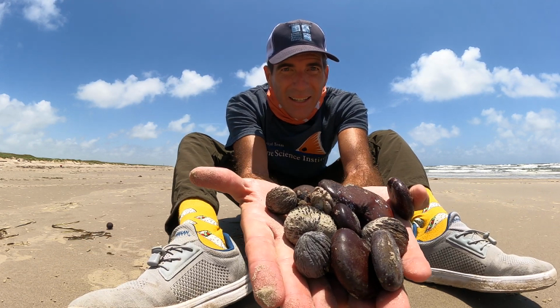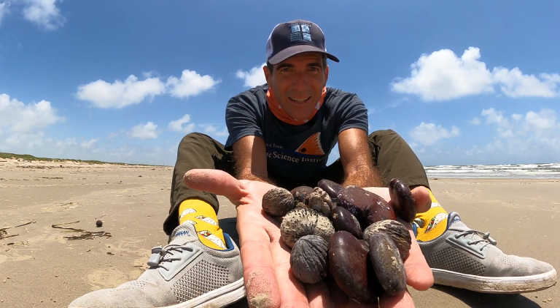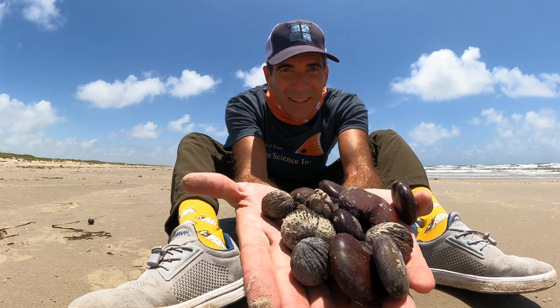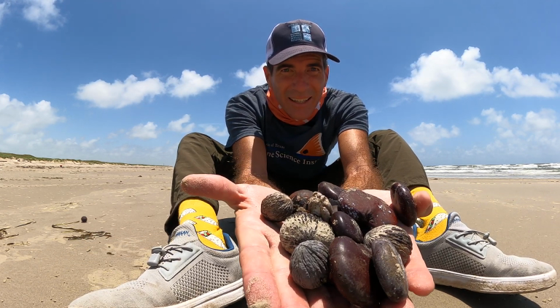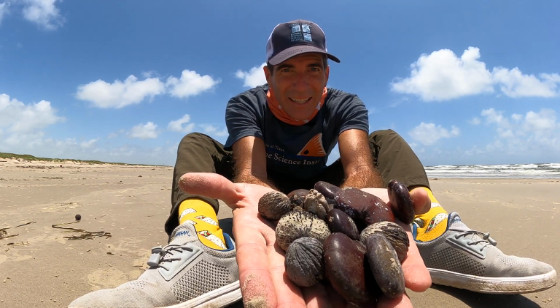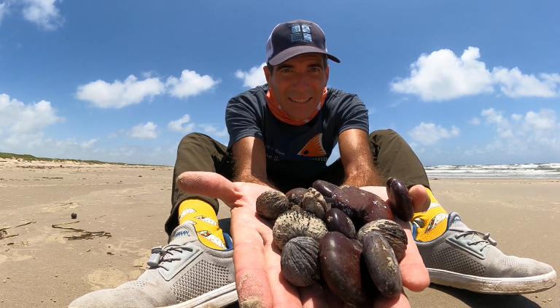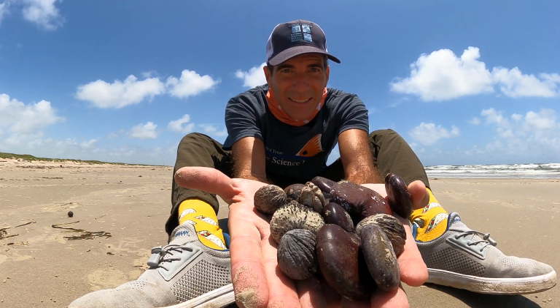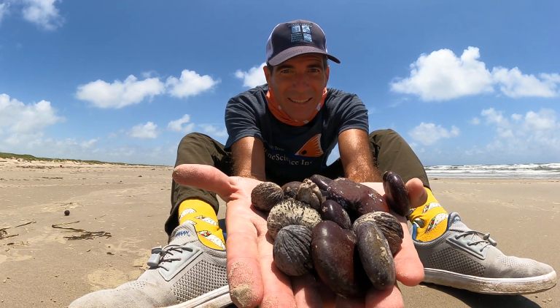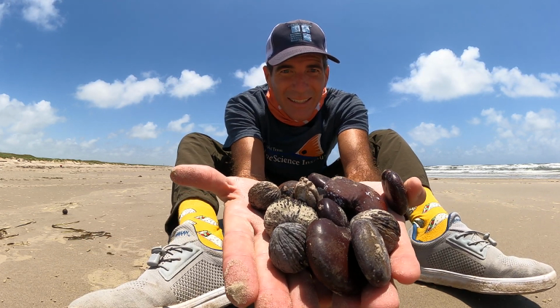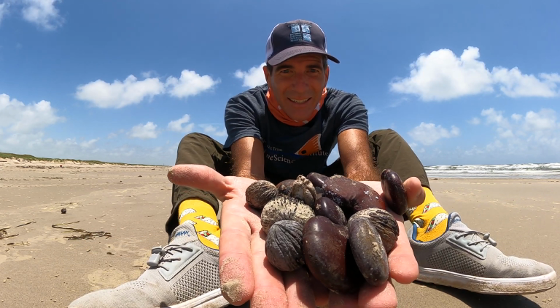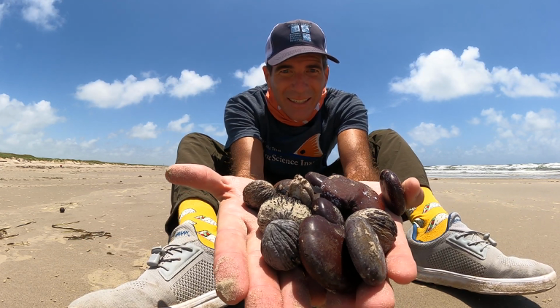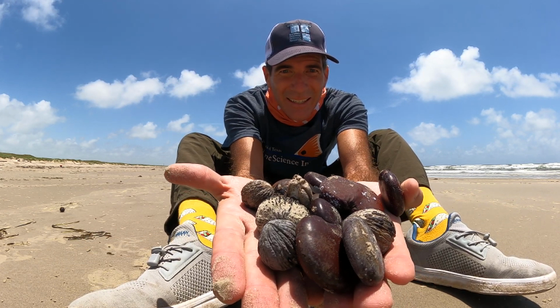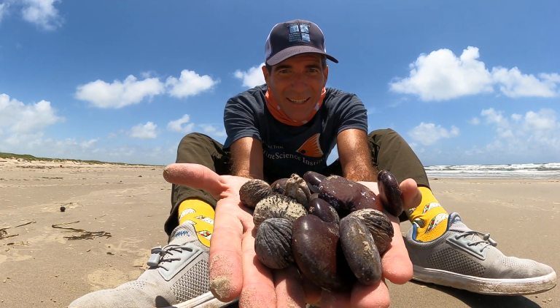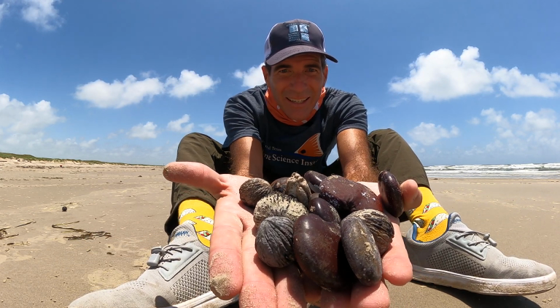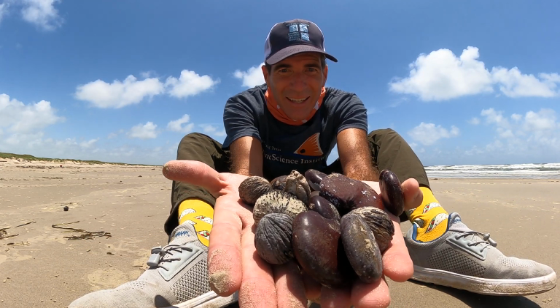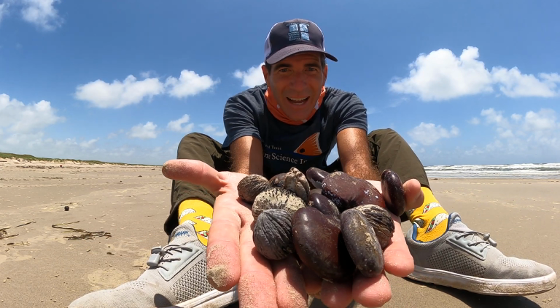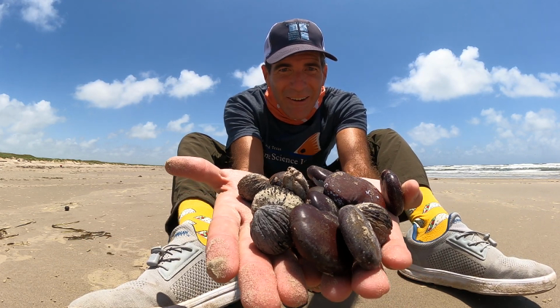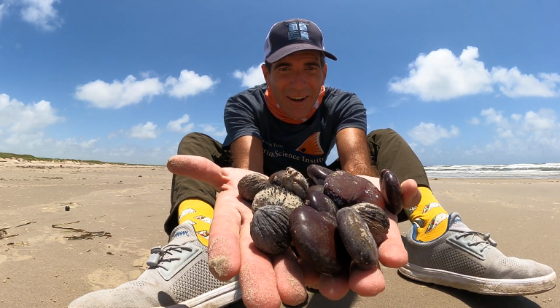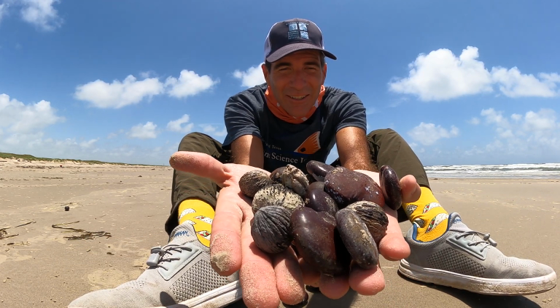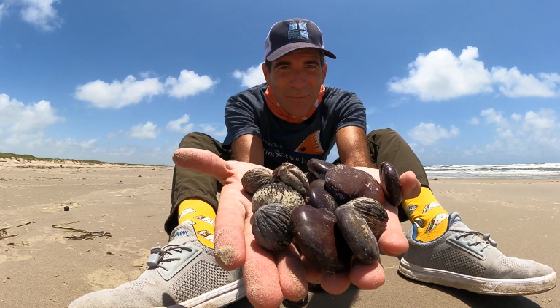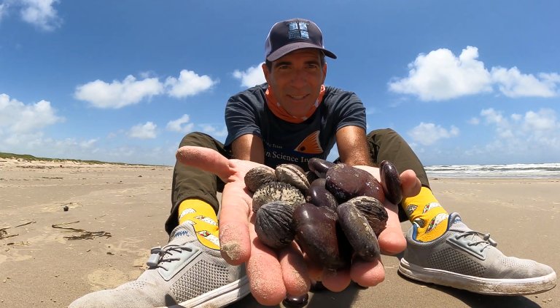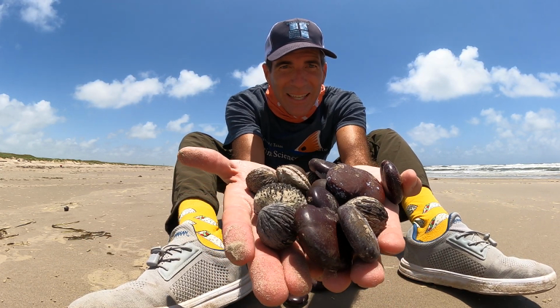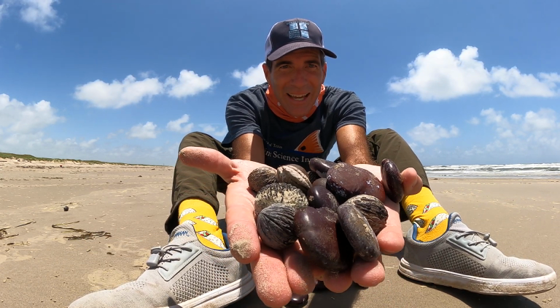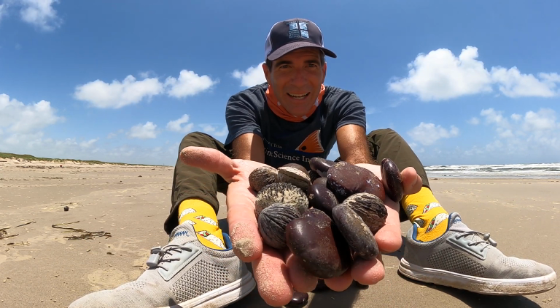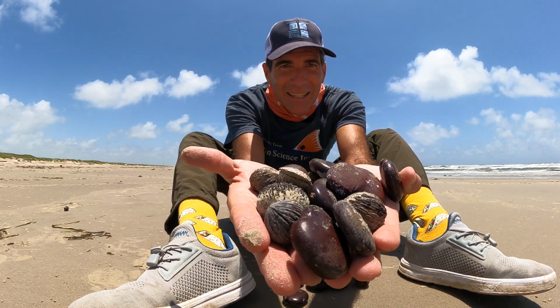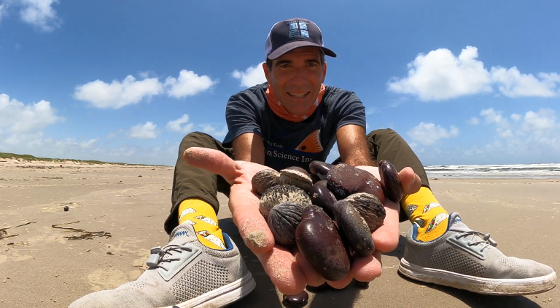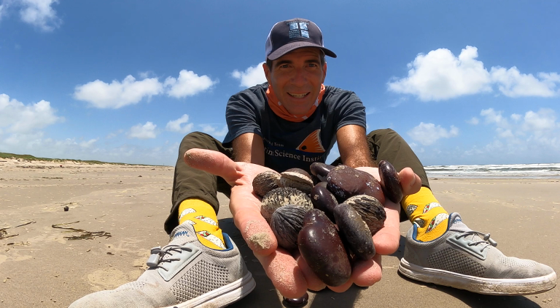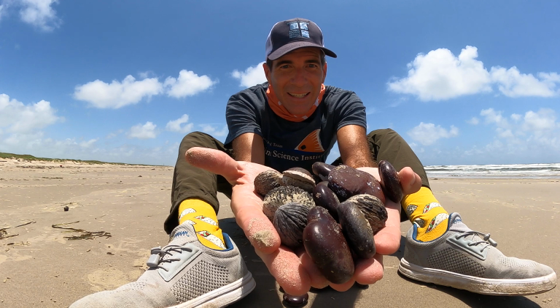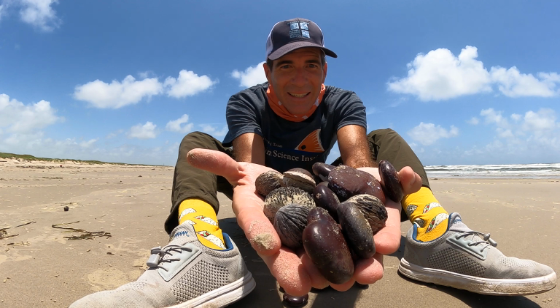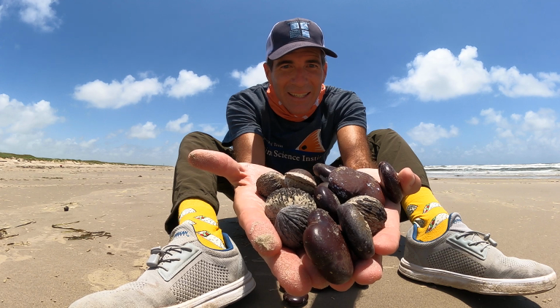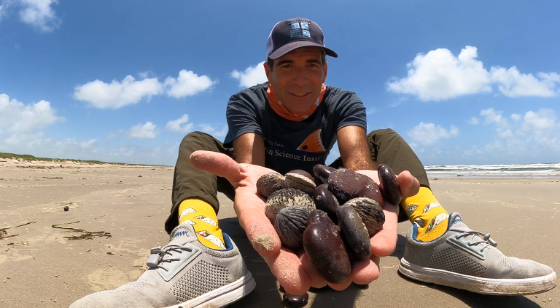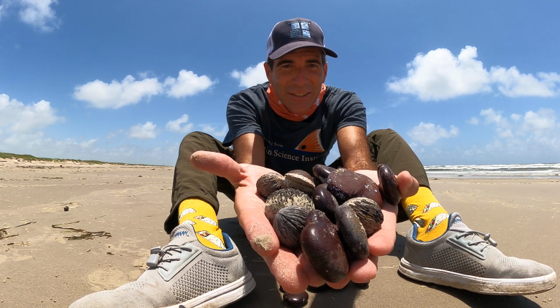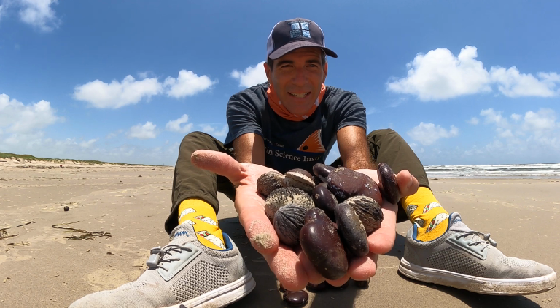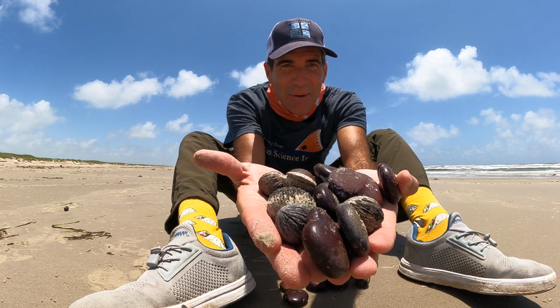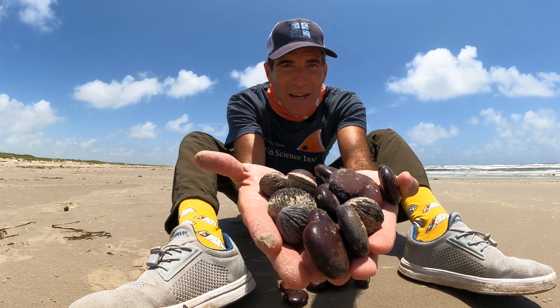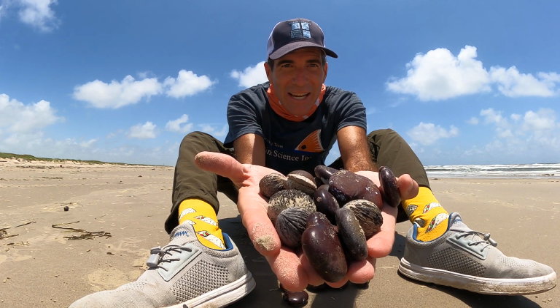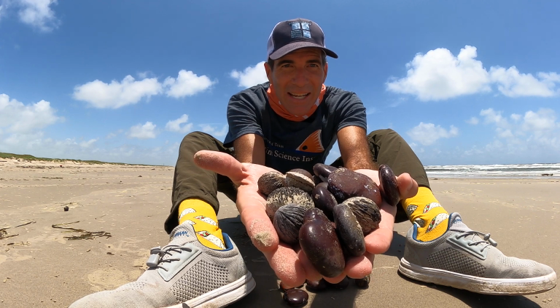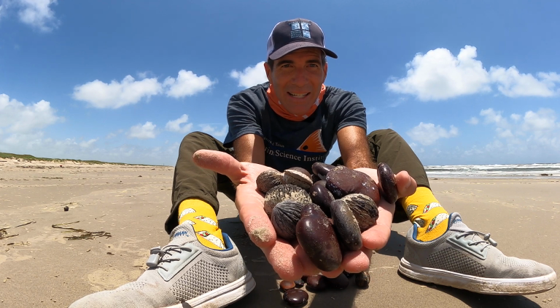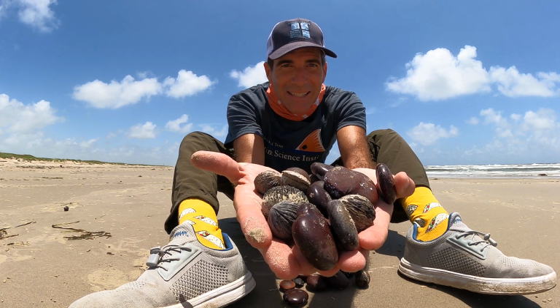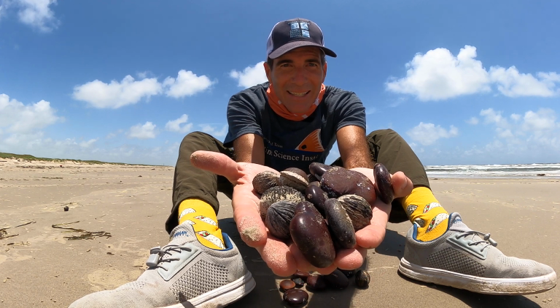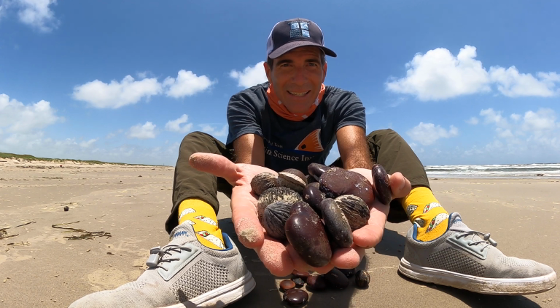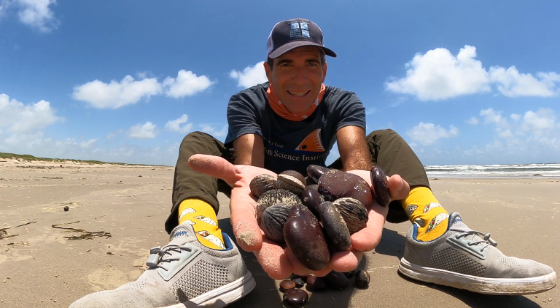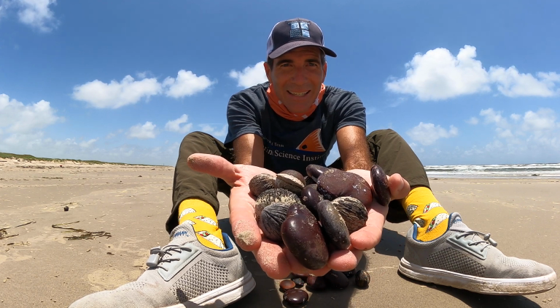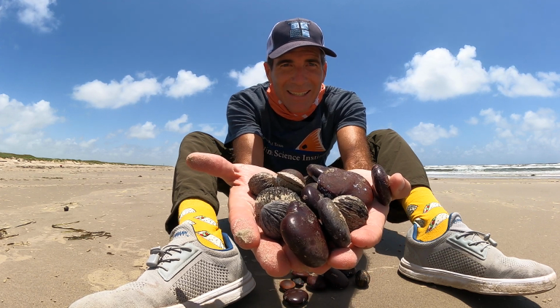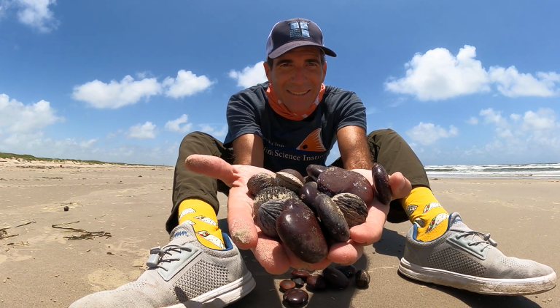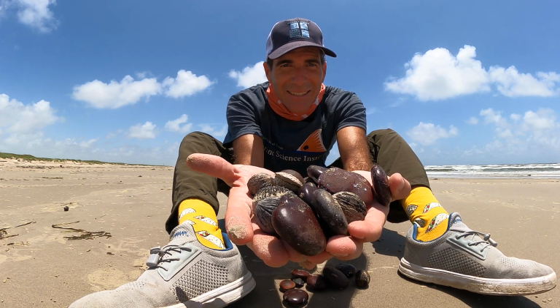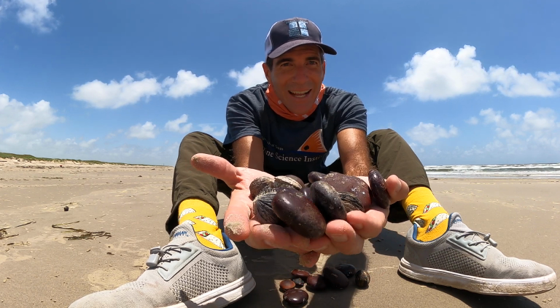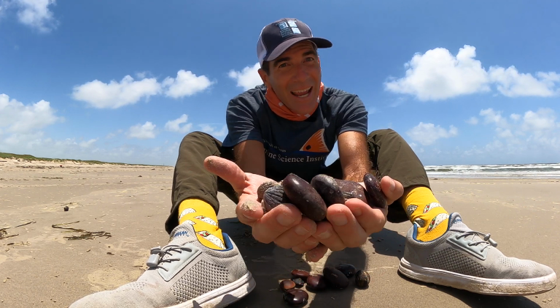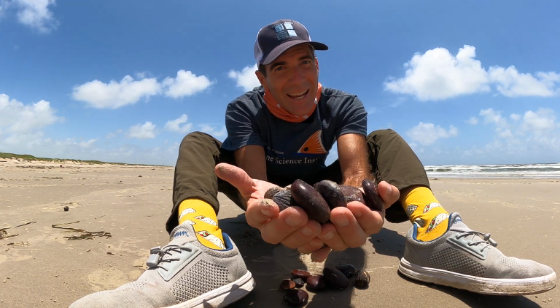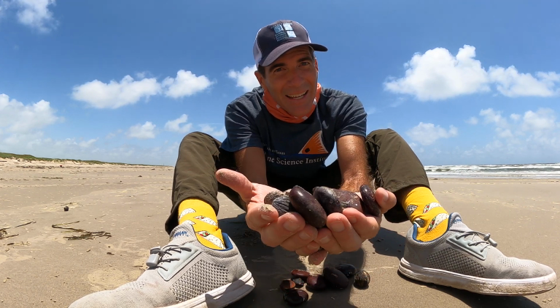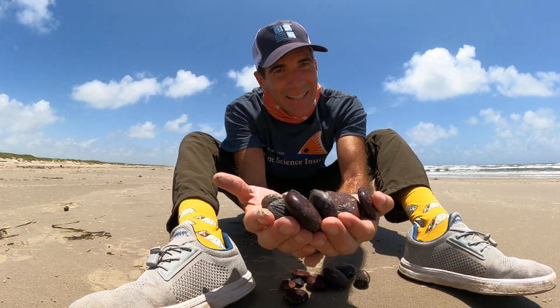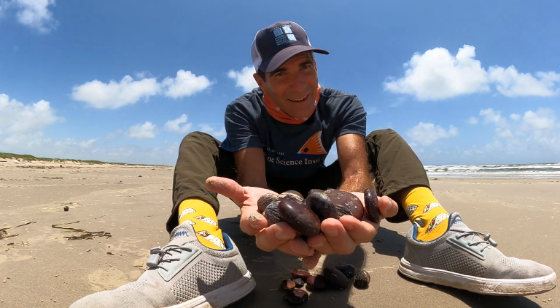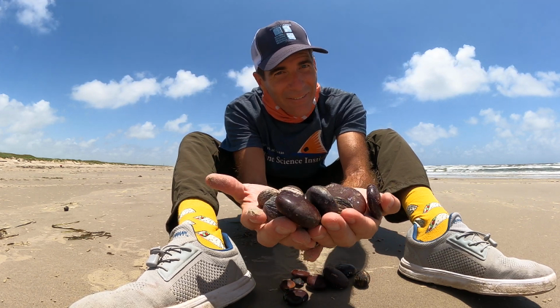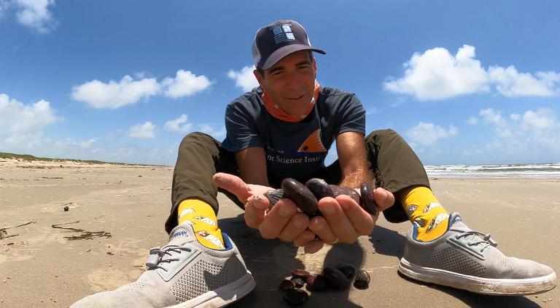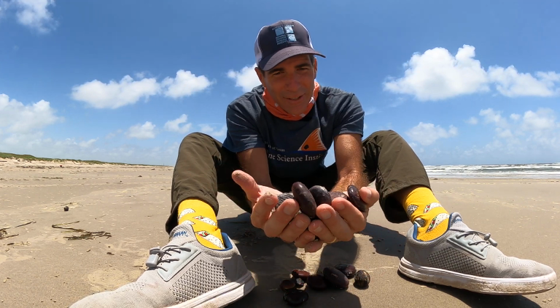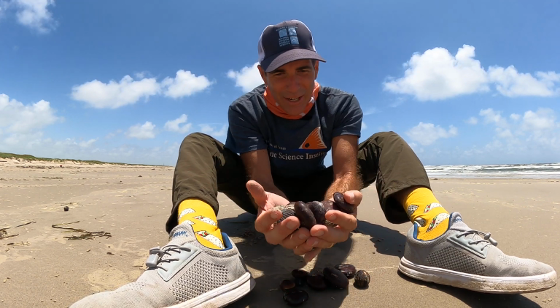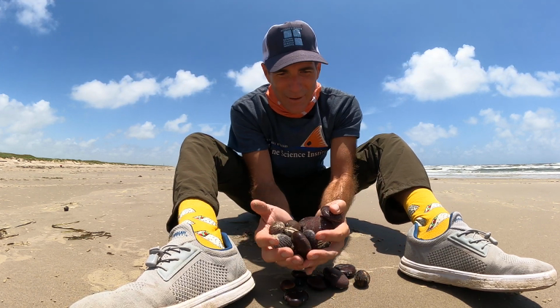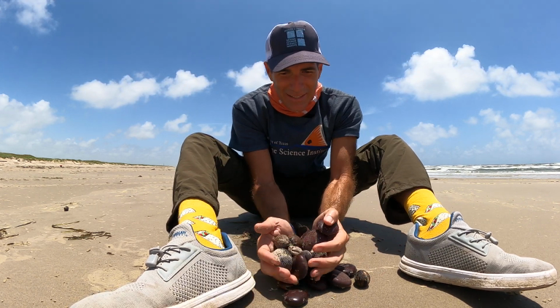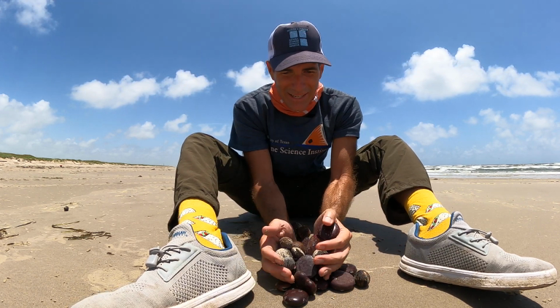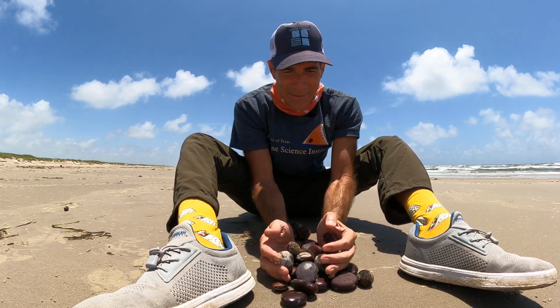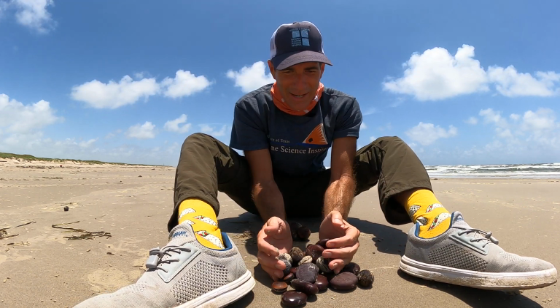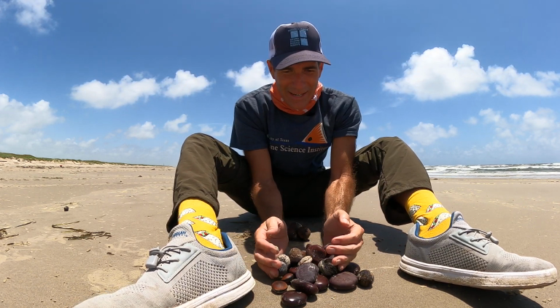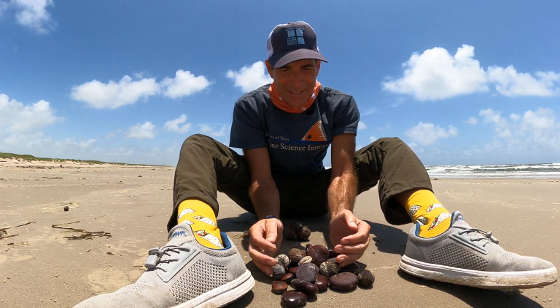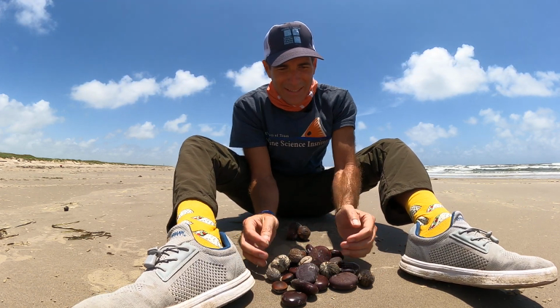Look at this — how awesome is that? These are sea beans. Today we're talking about sea beans.